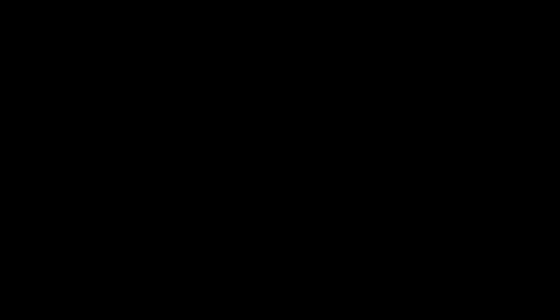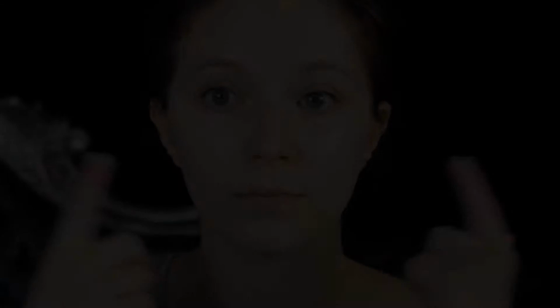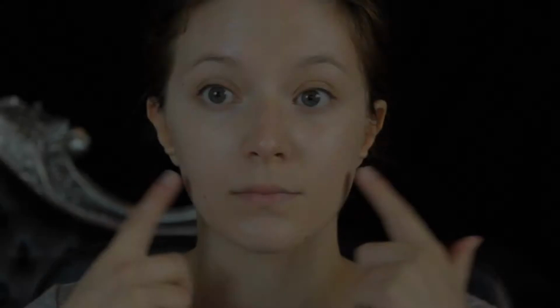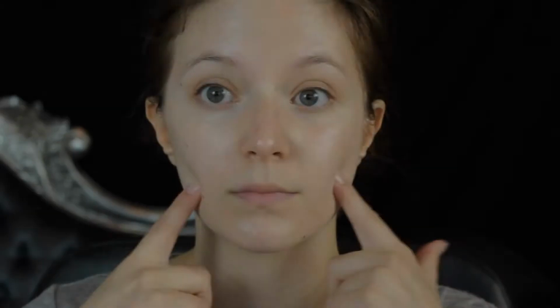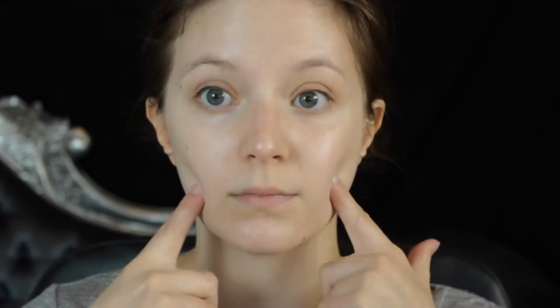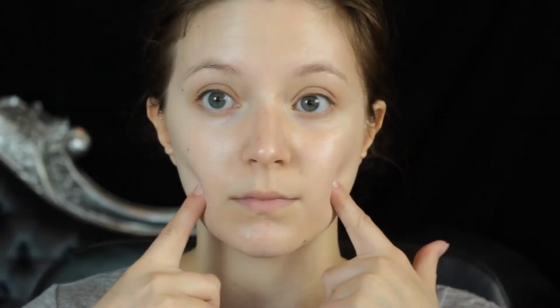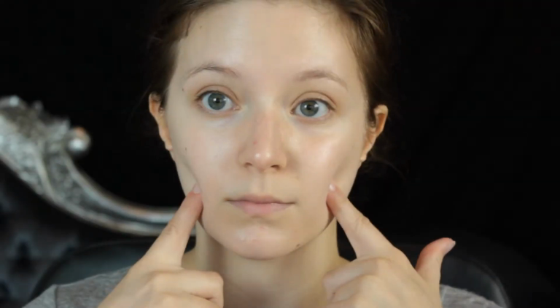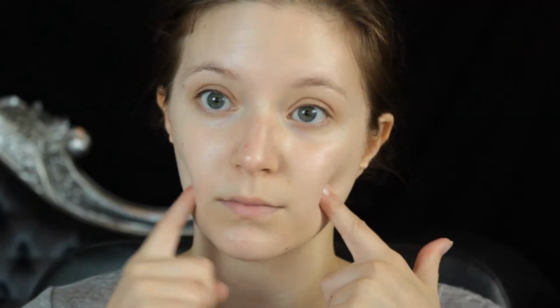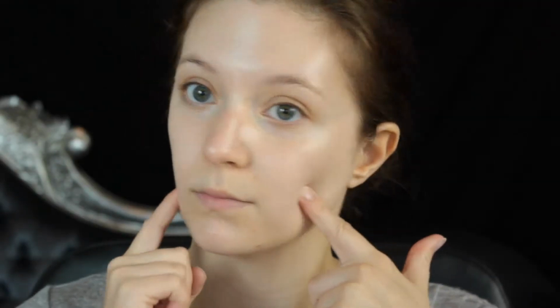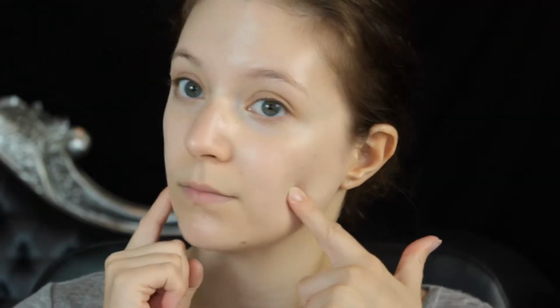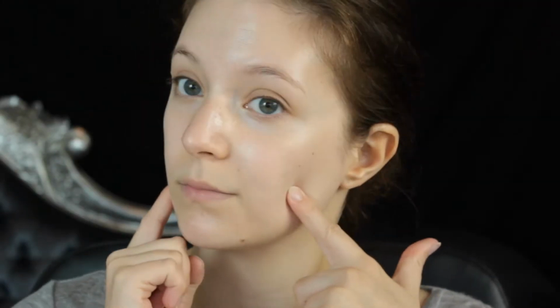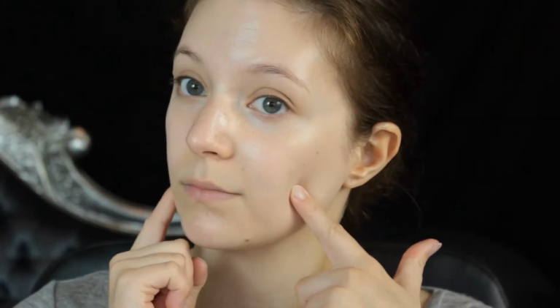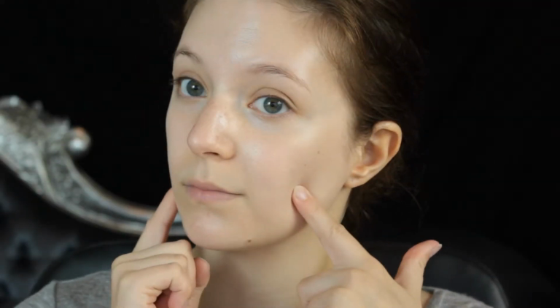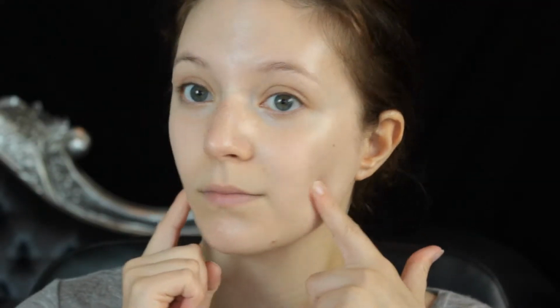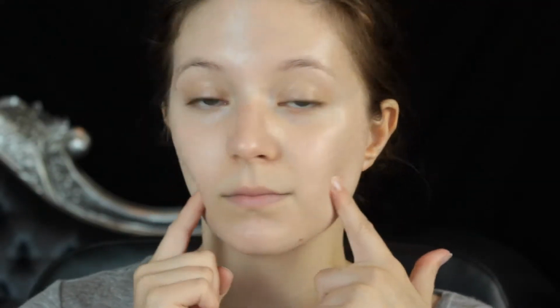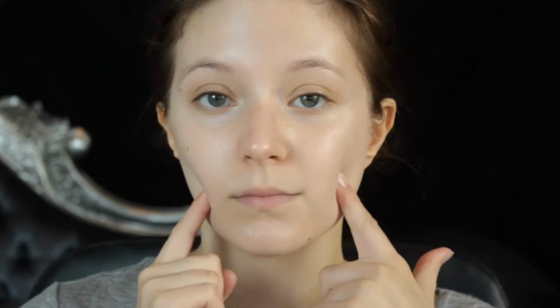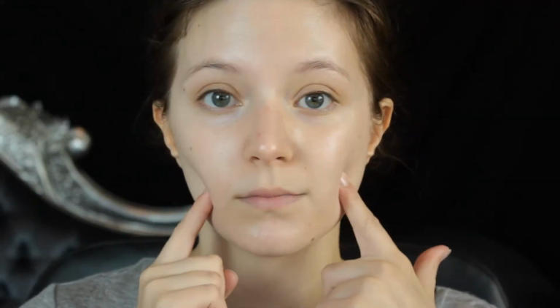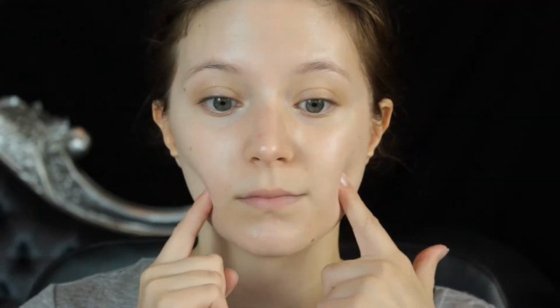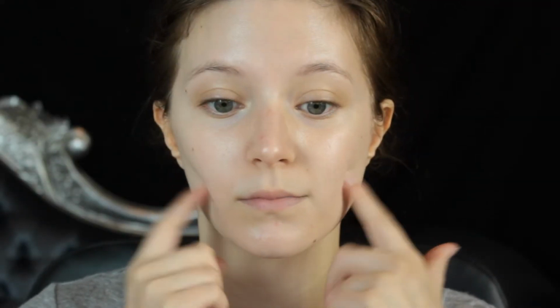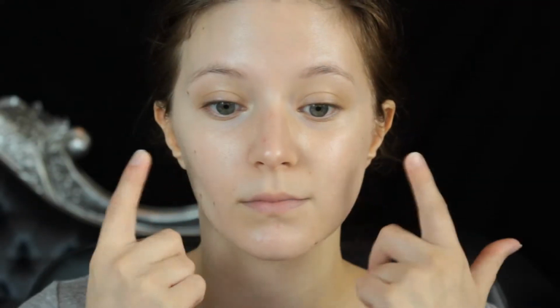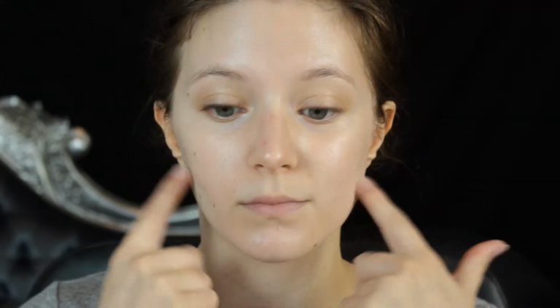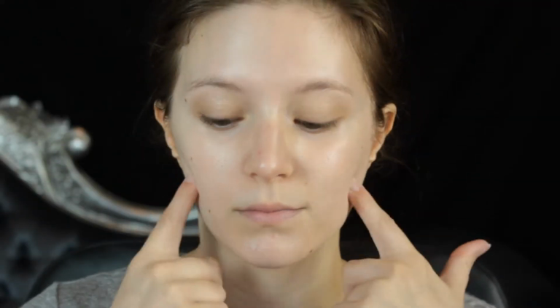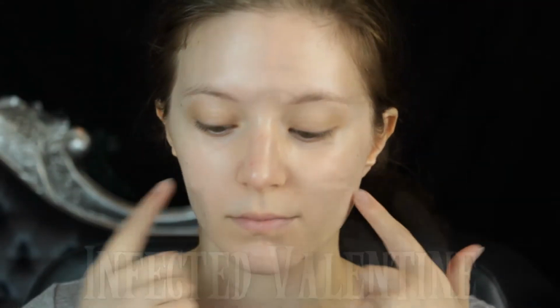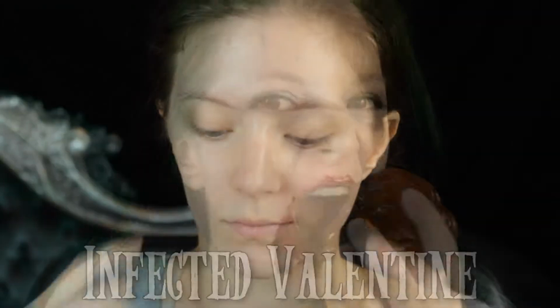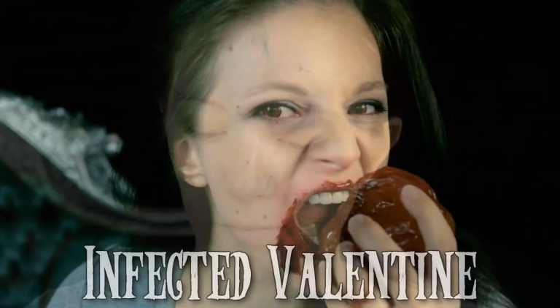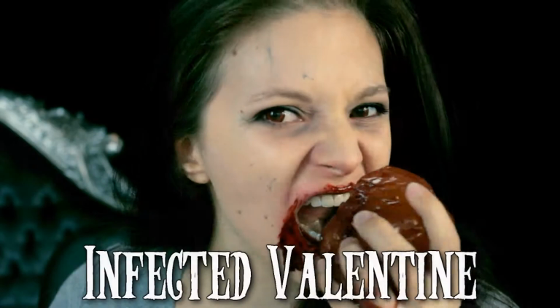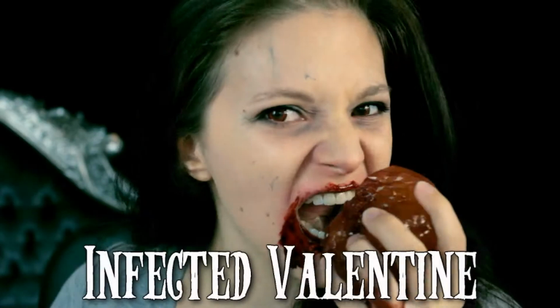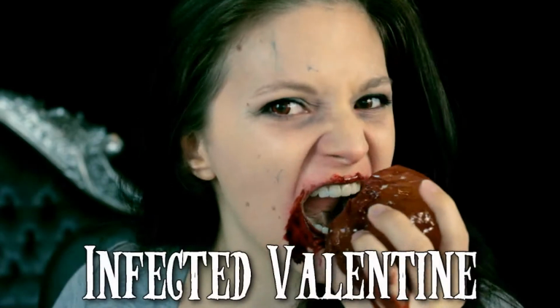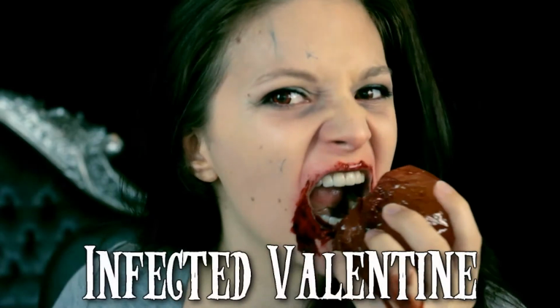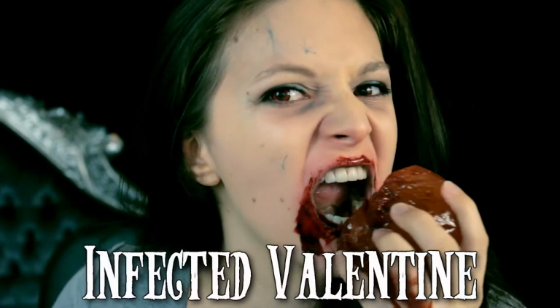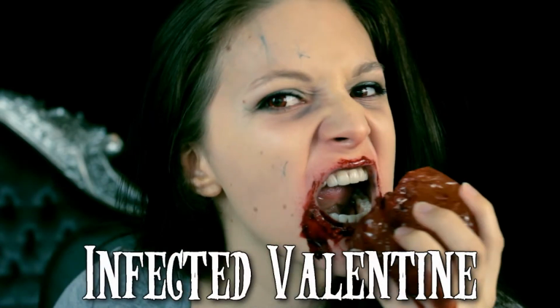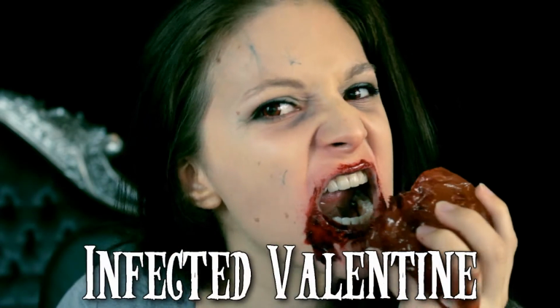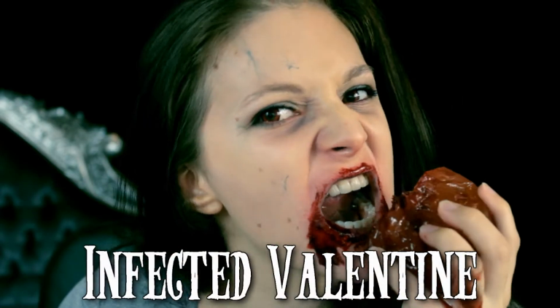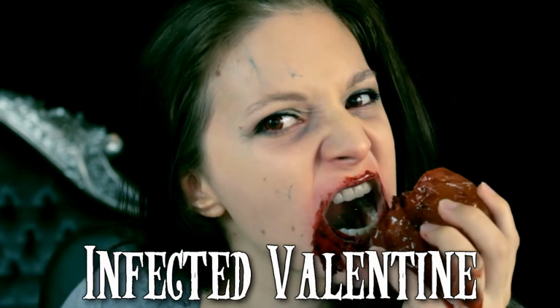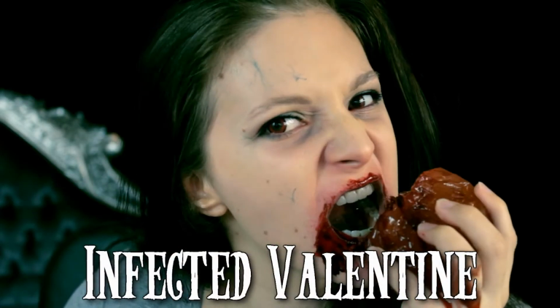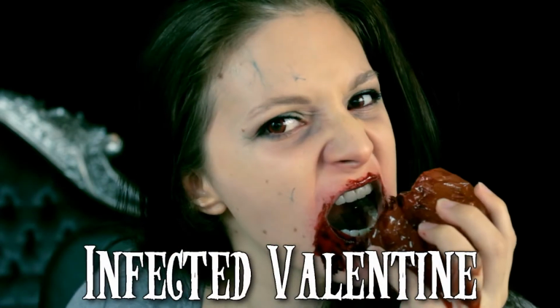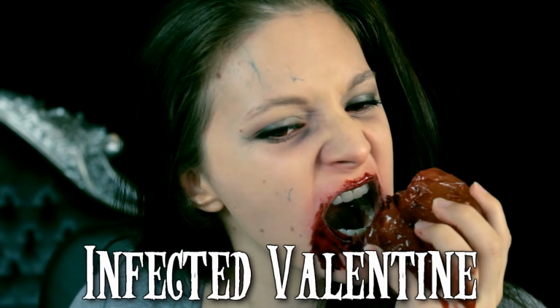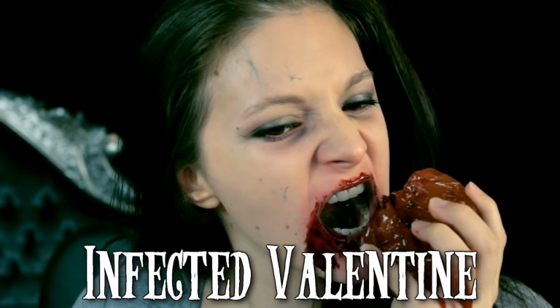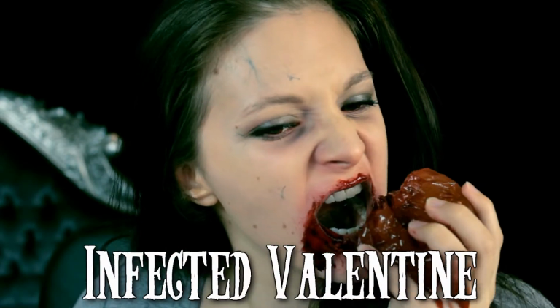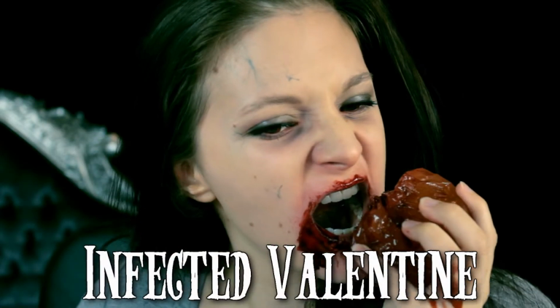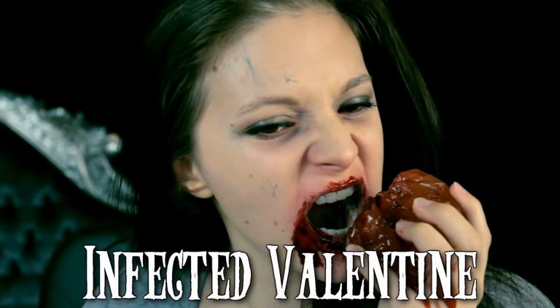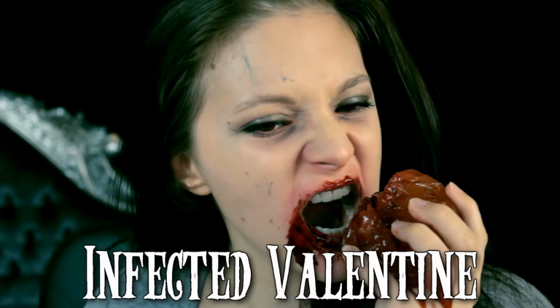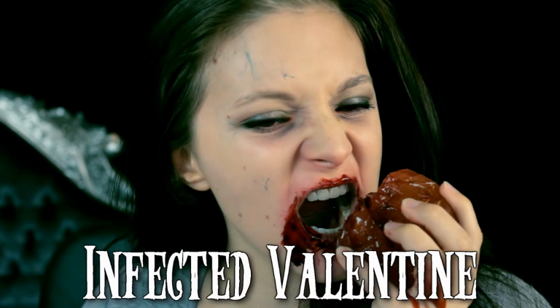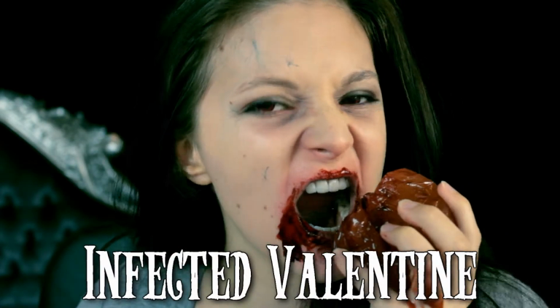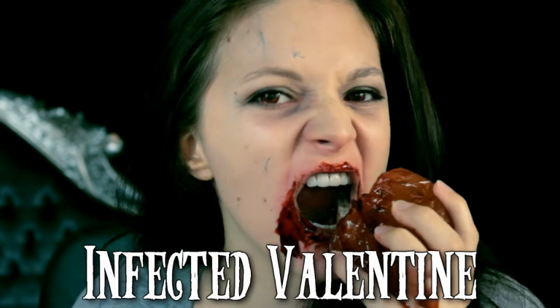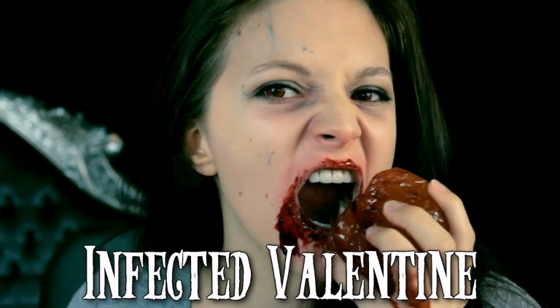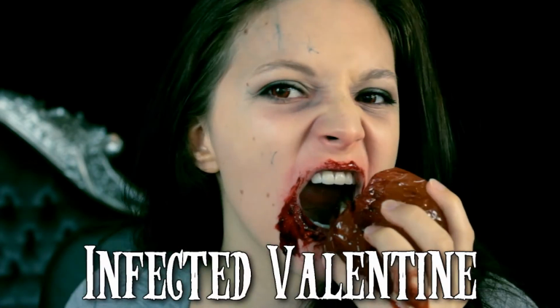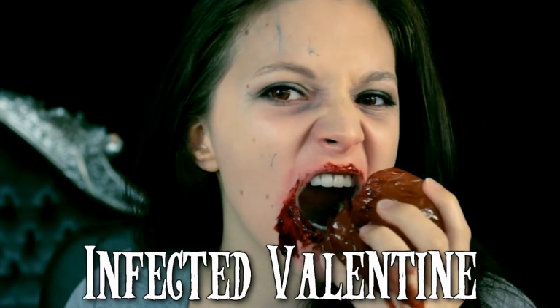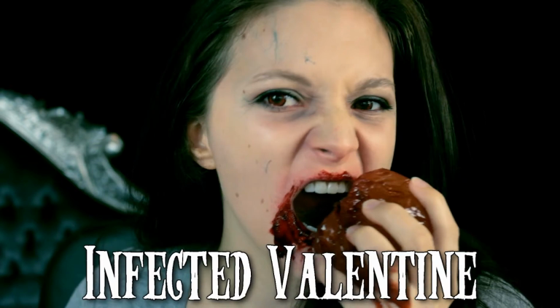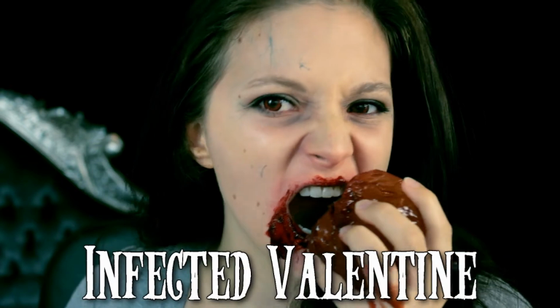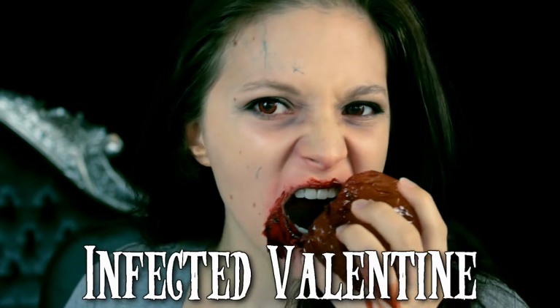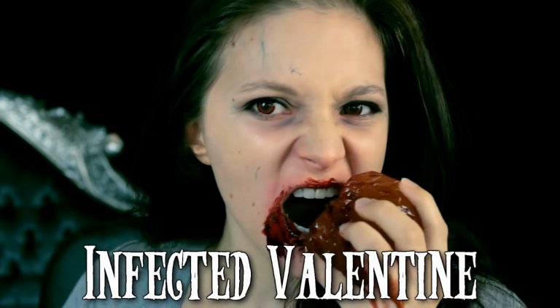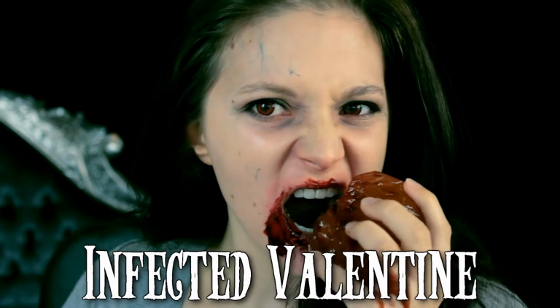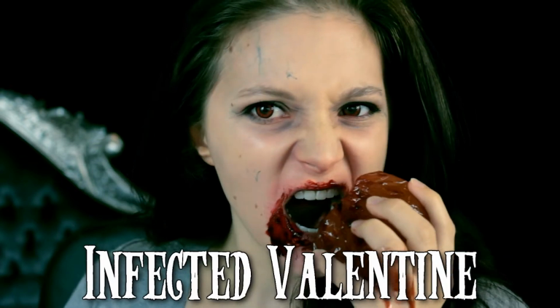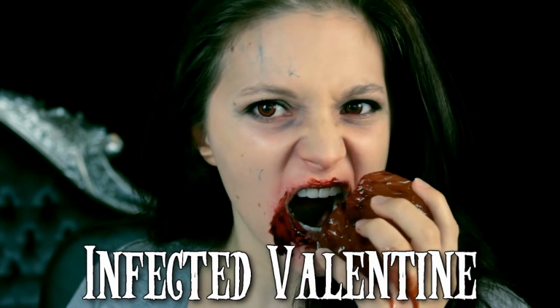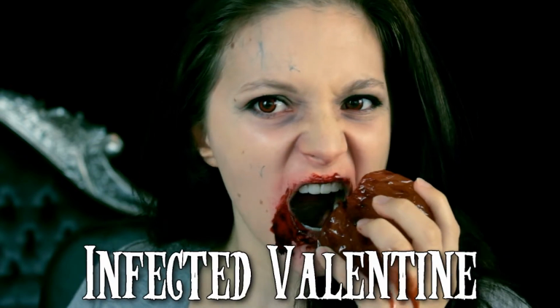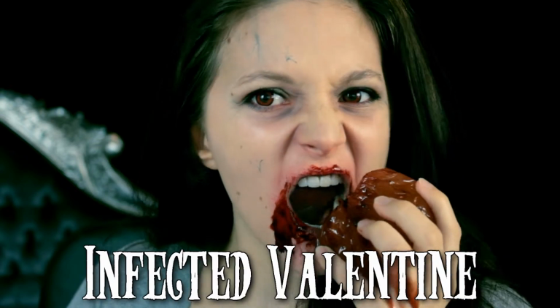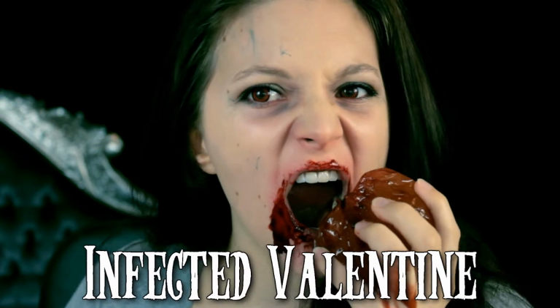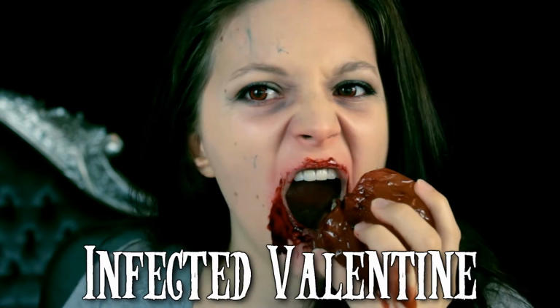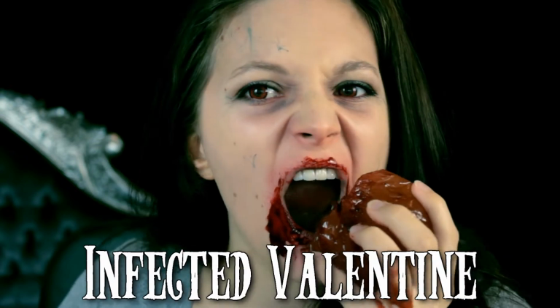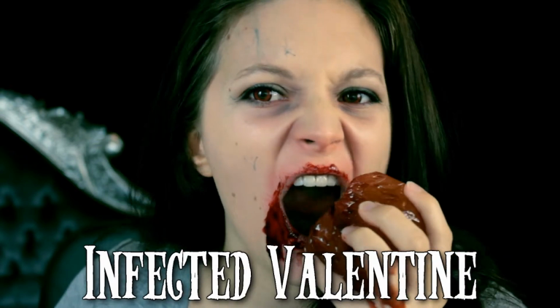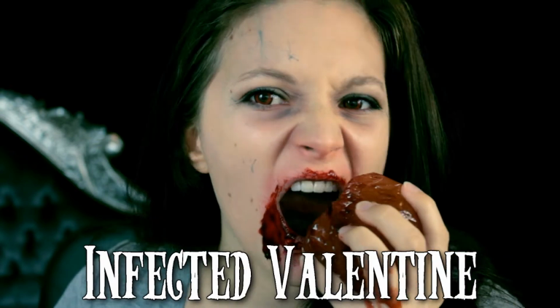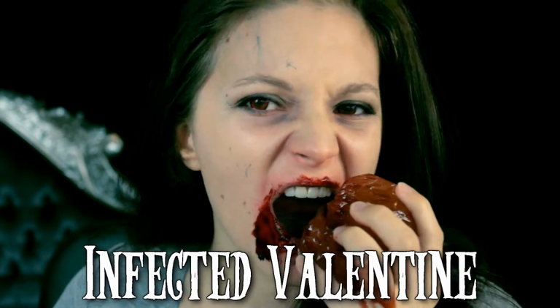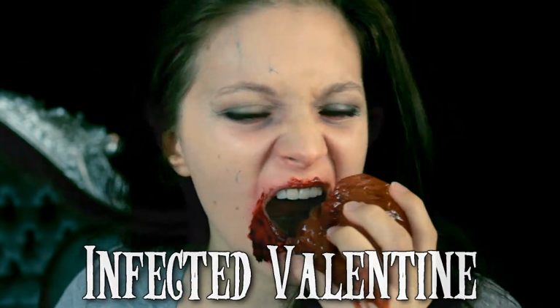Hello everyone! Today I'm going to show you how to go from this to this infected Valentine look, which was supposed to go up last week but it's going up this week.